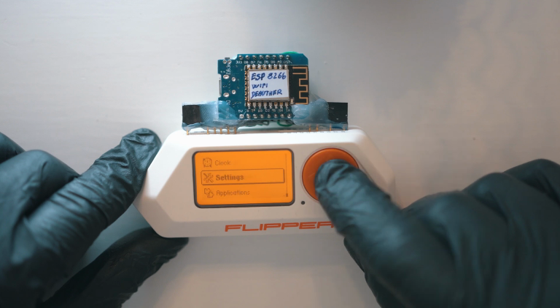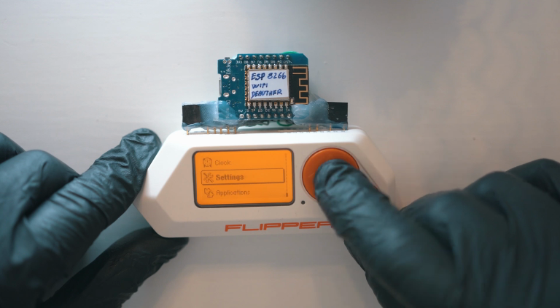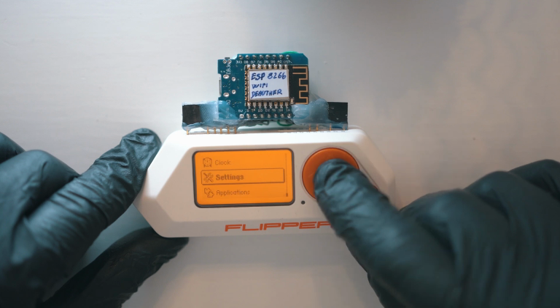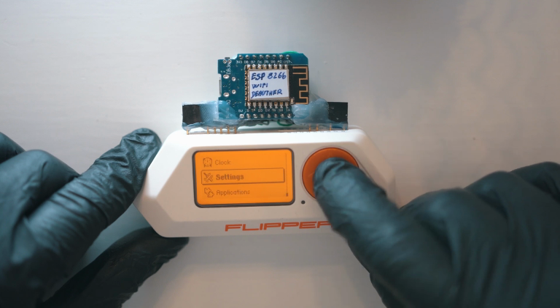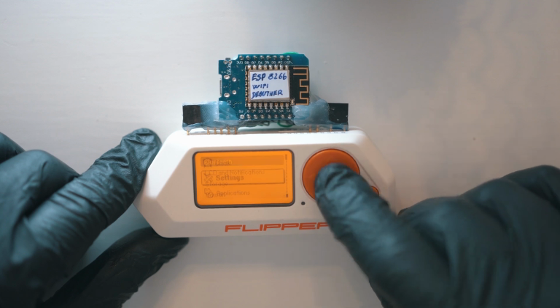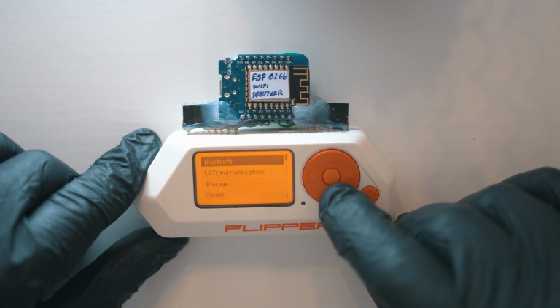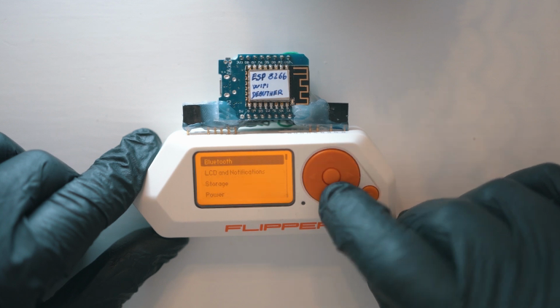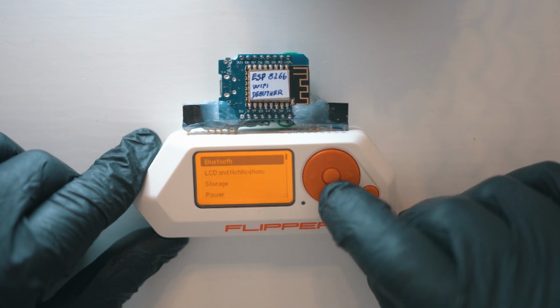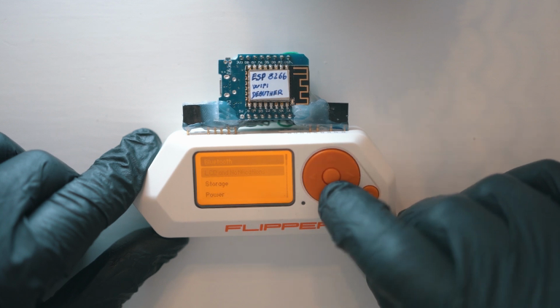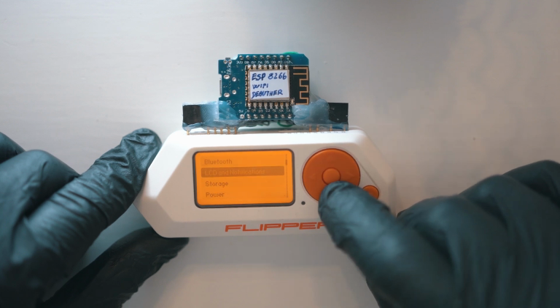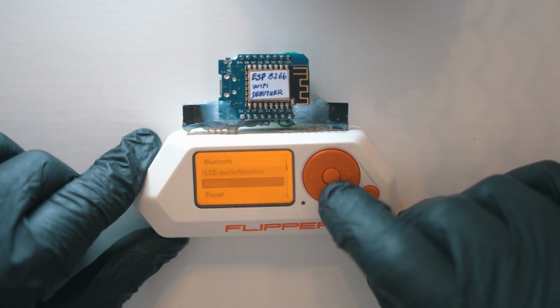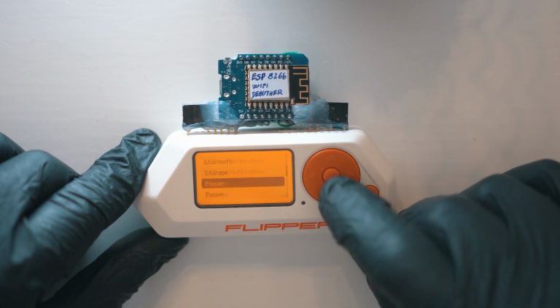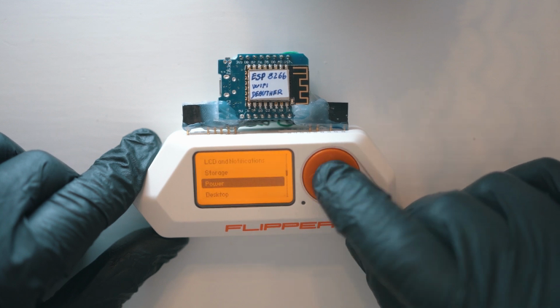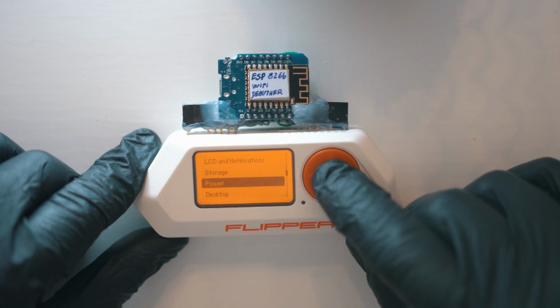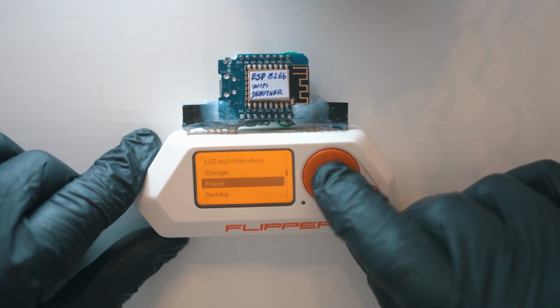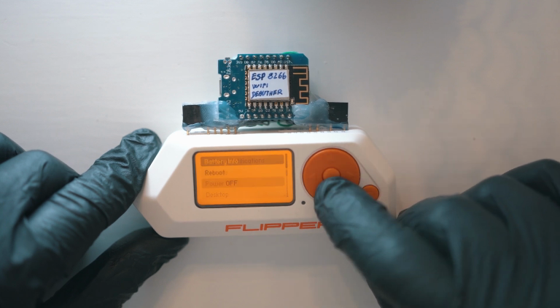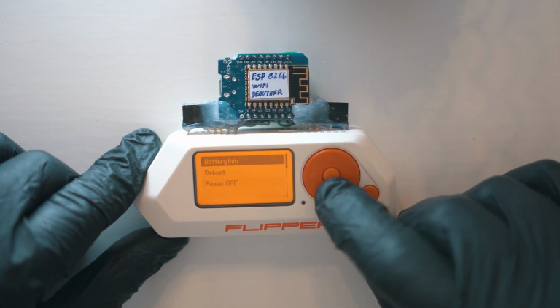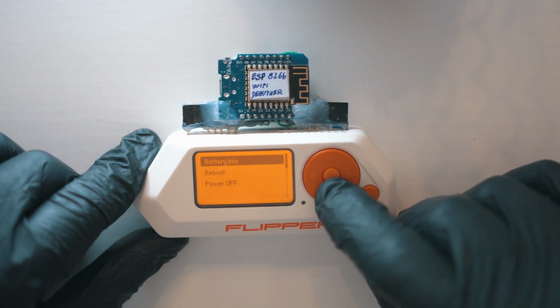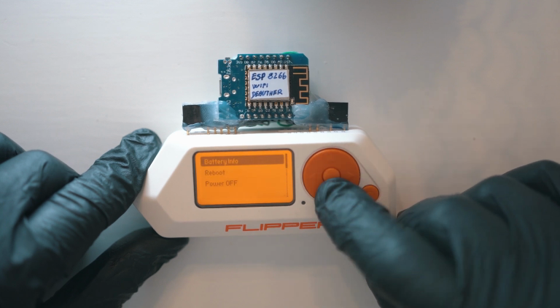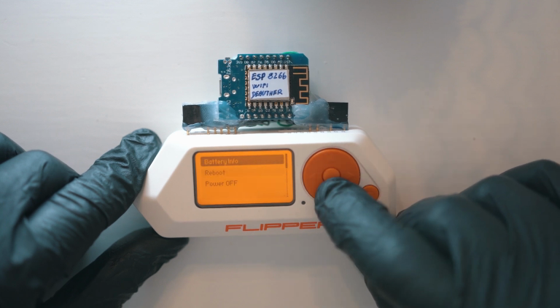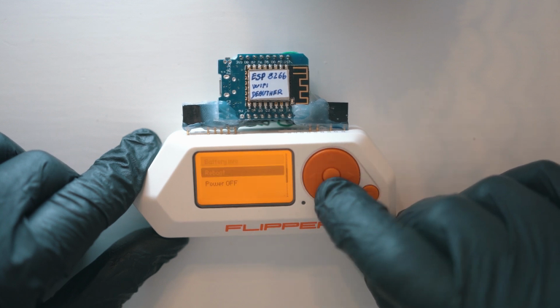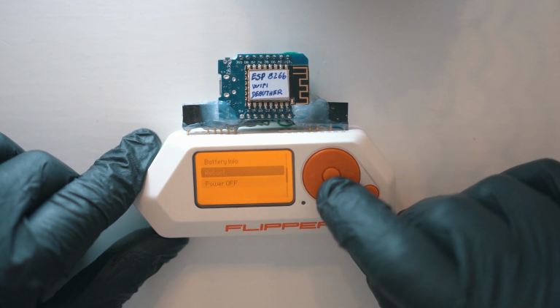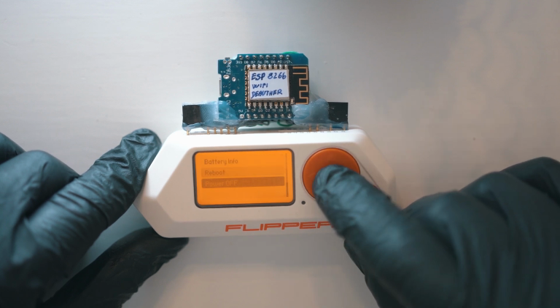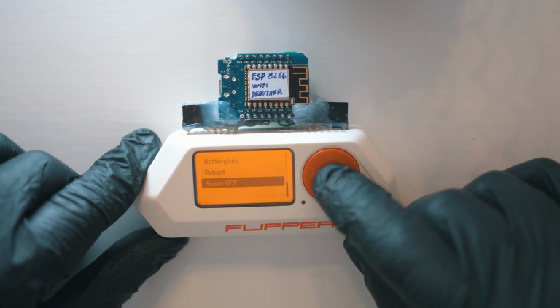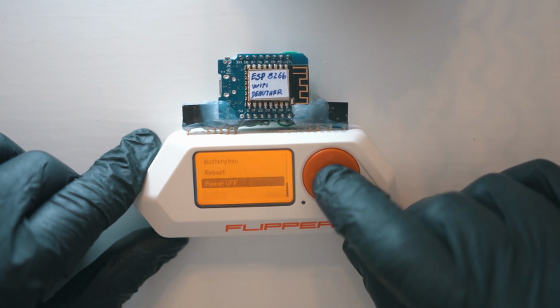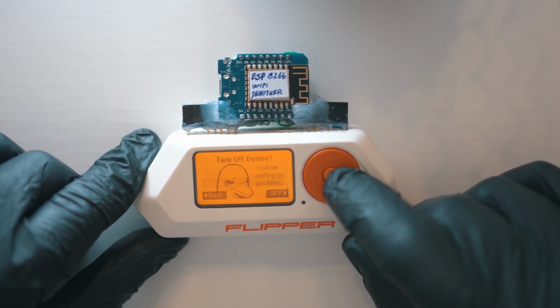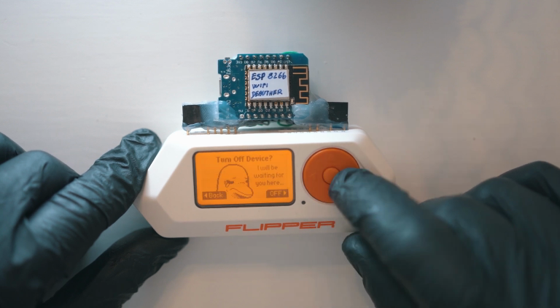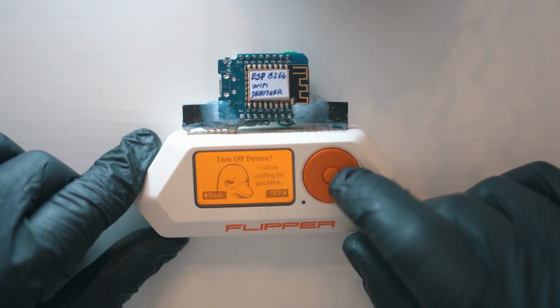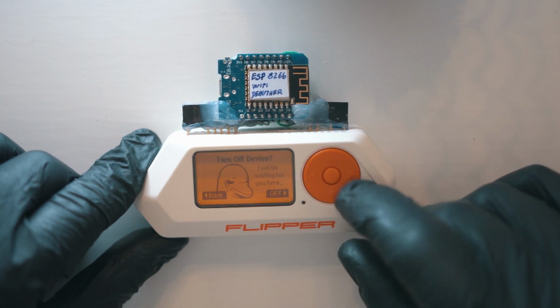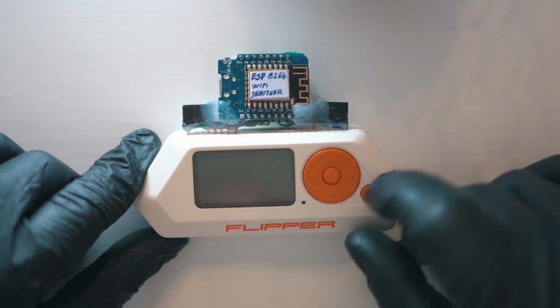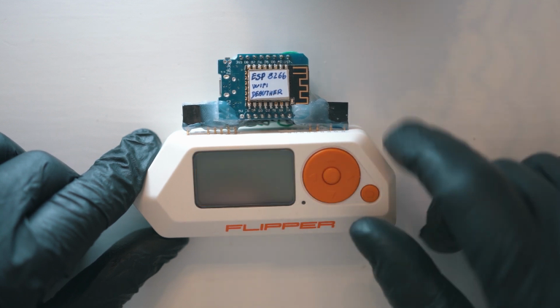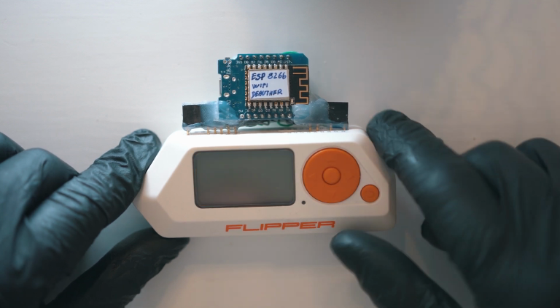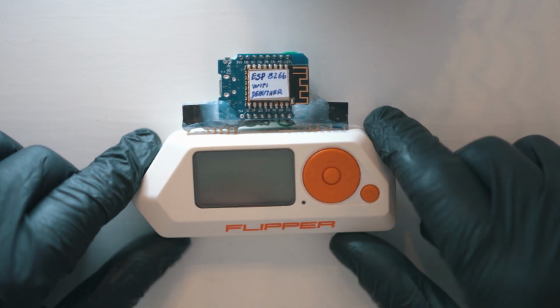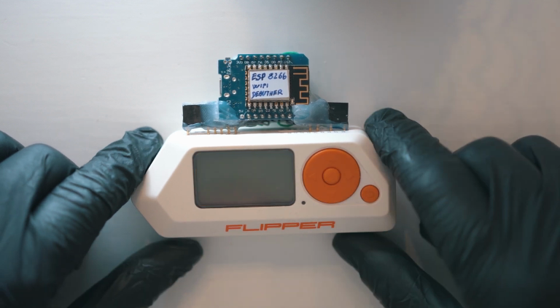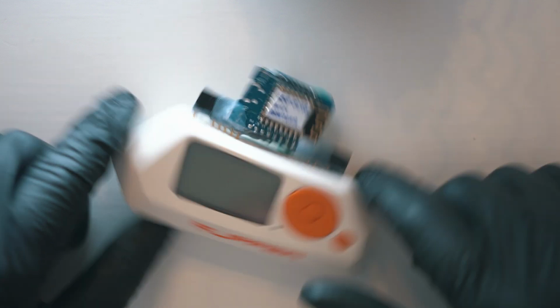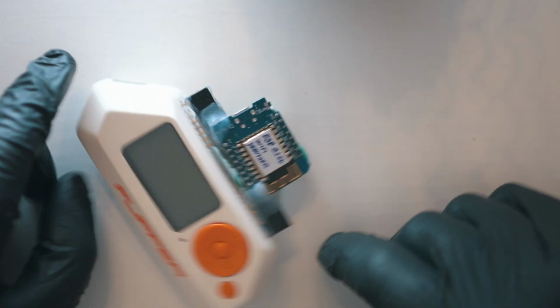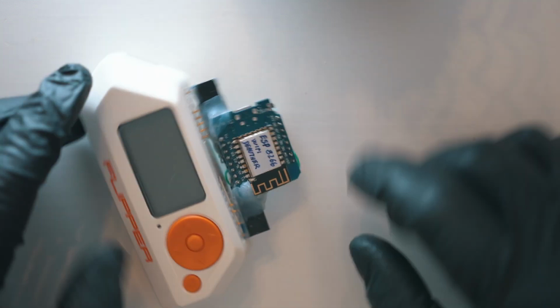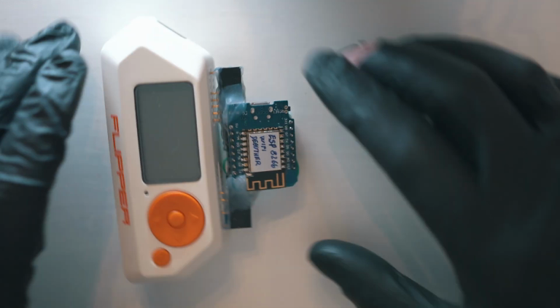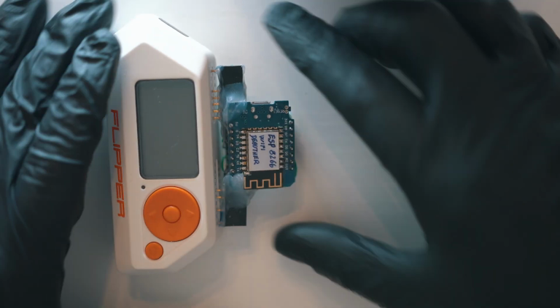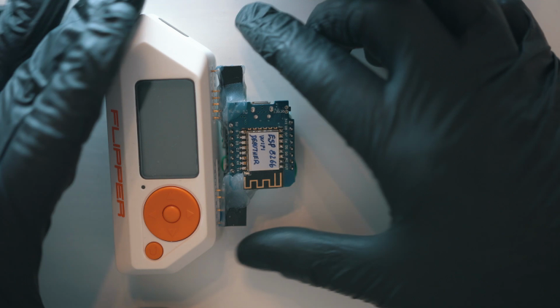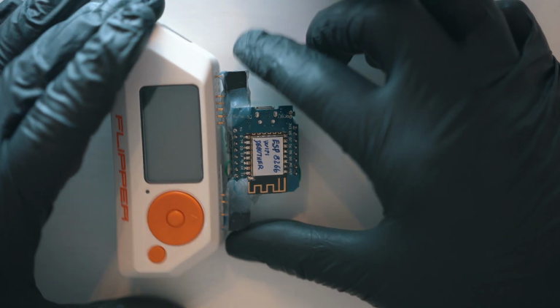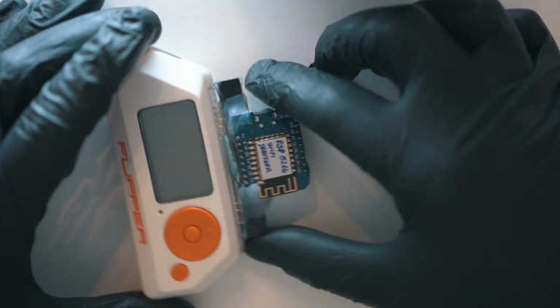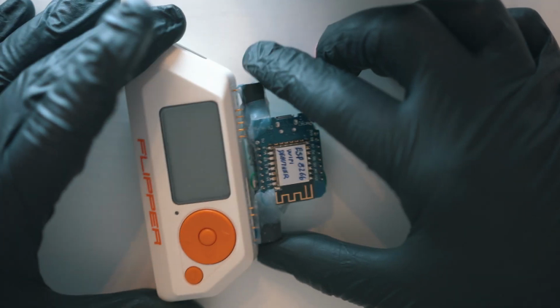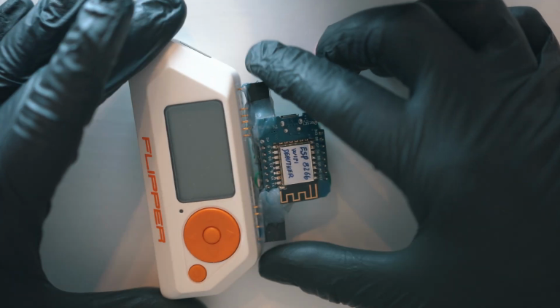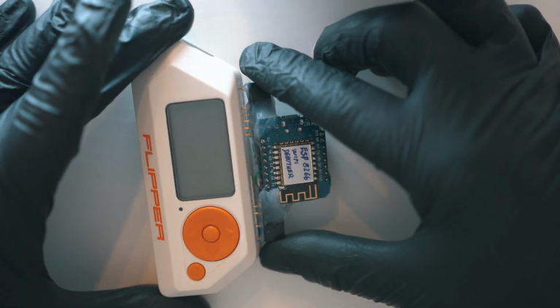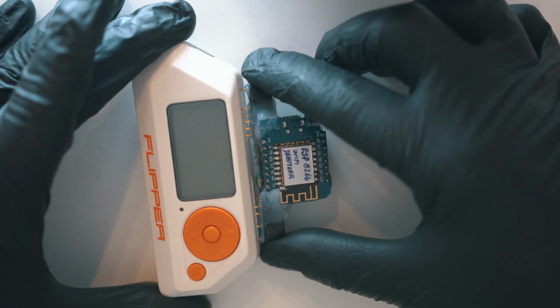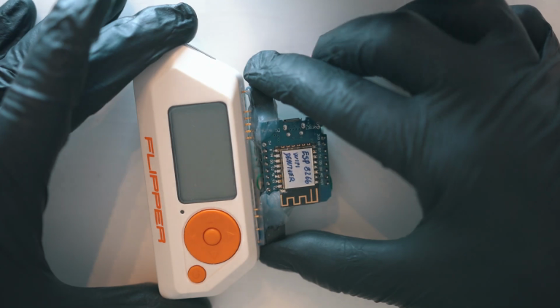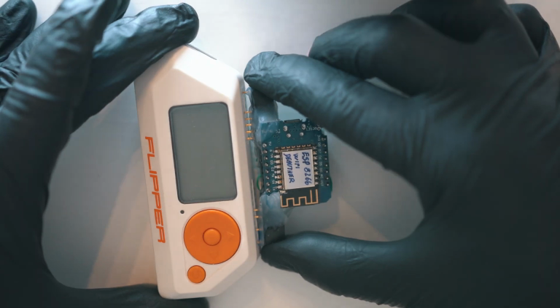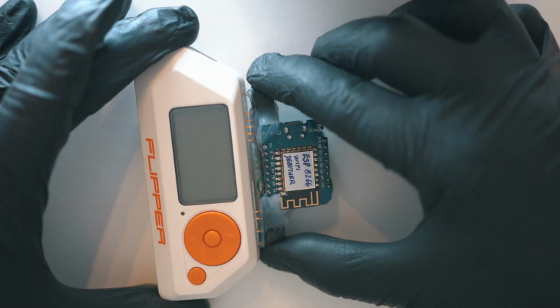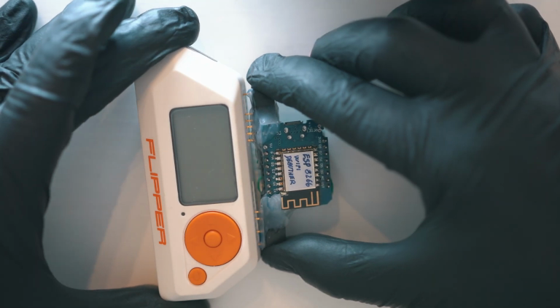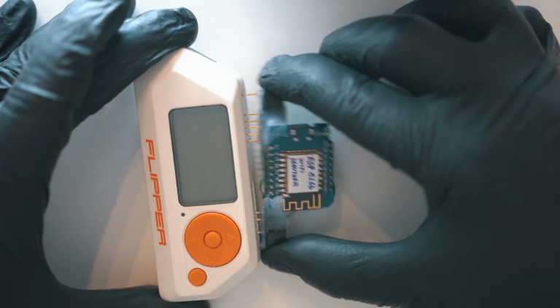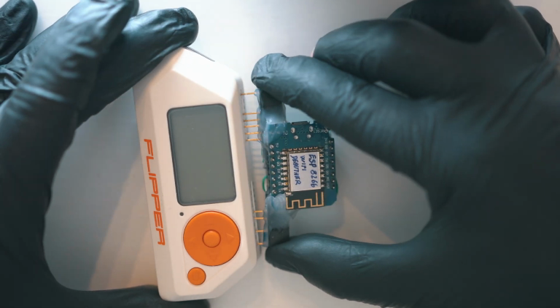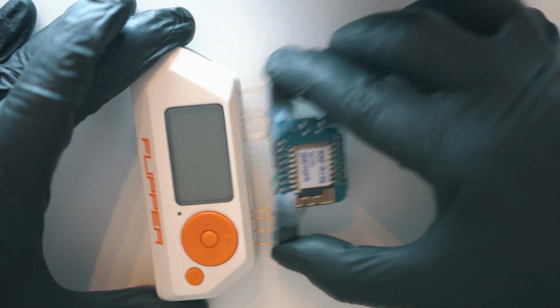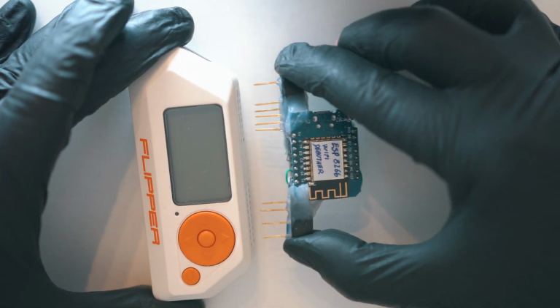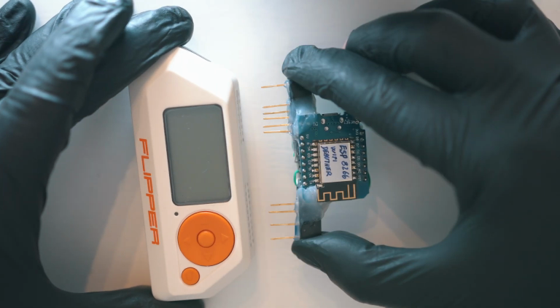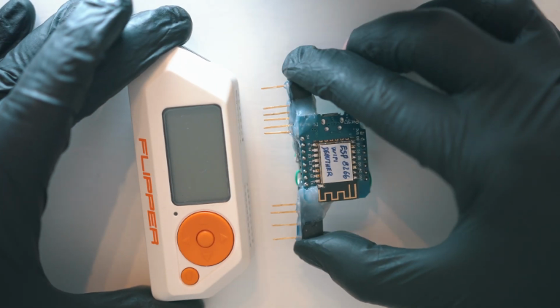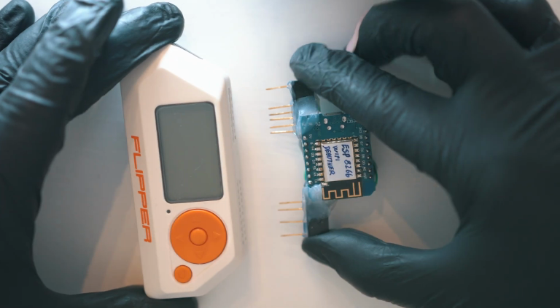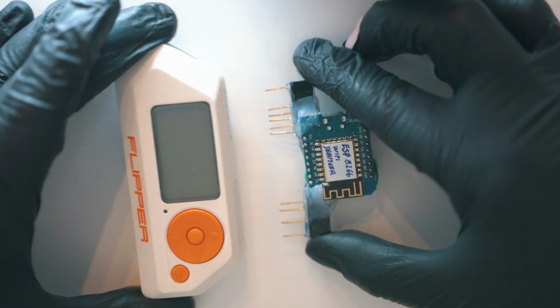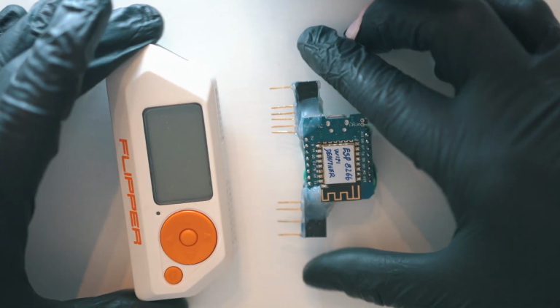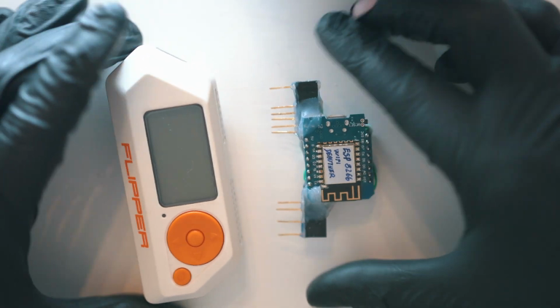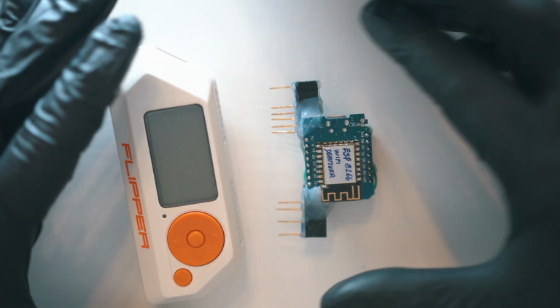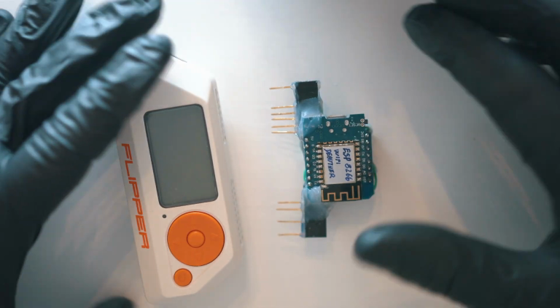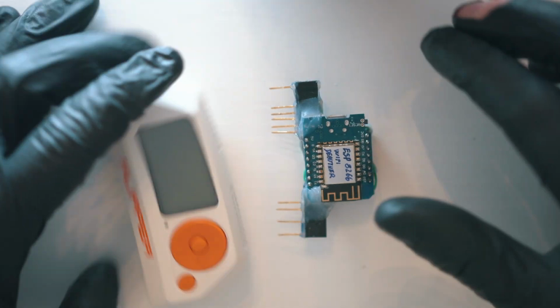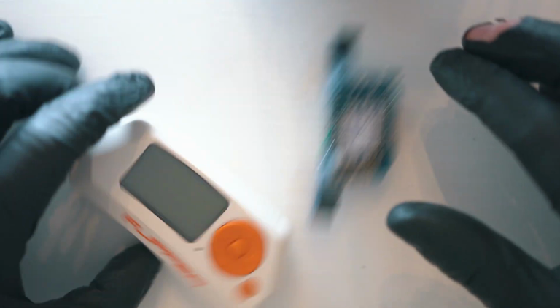Alright, that's all. Before disconnecting the module I like to turn off the Flipper. Thanks for watching, see you next time.